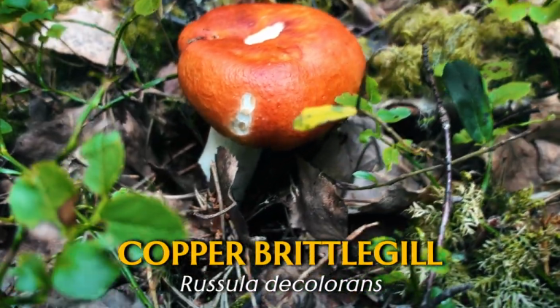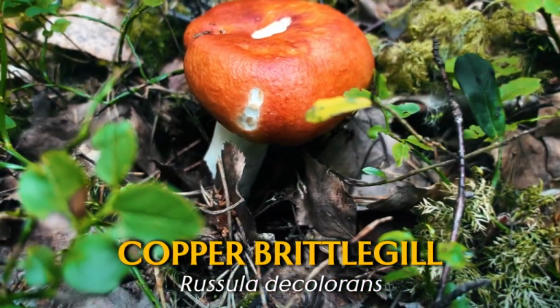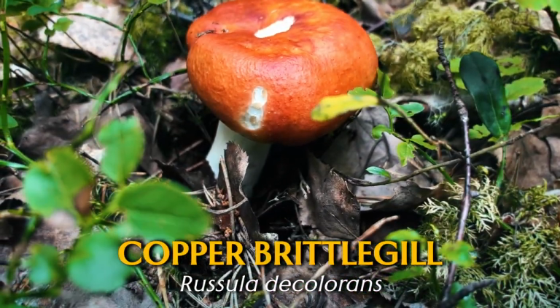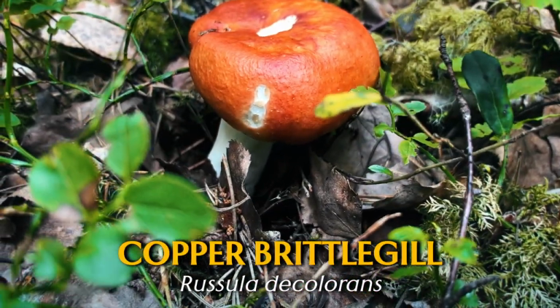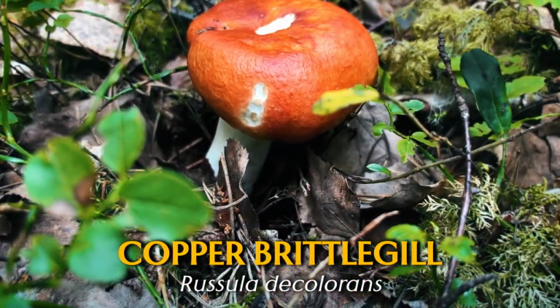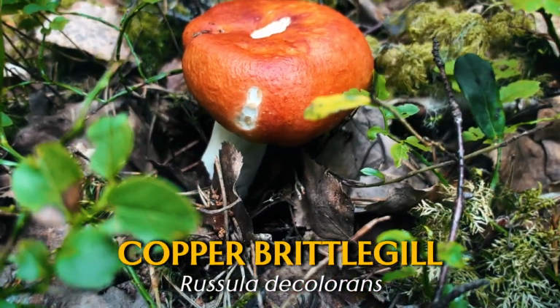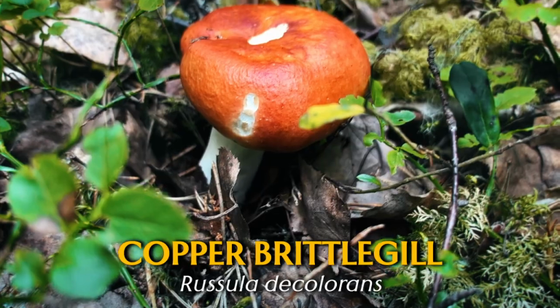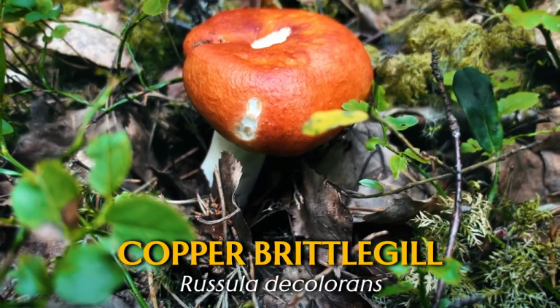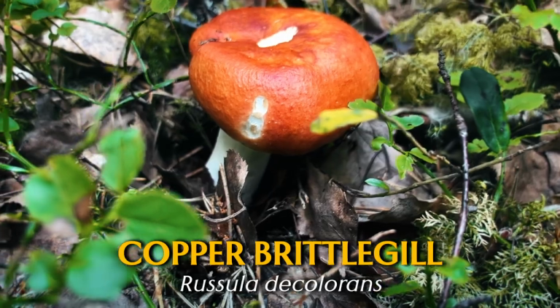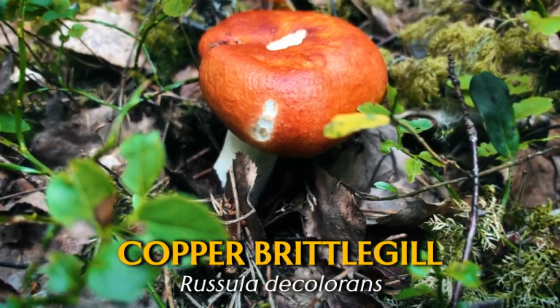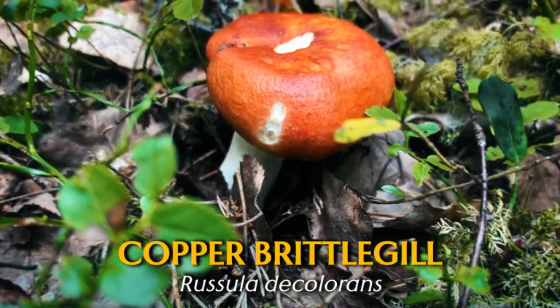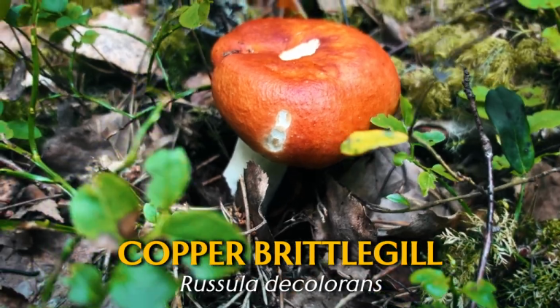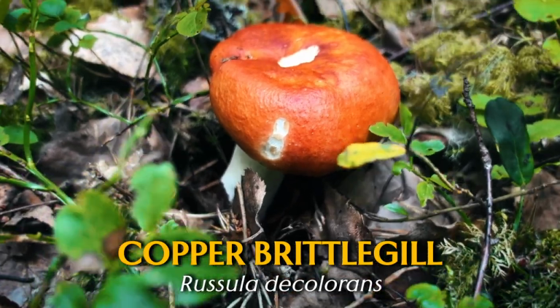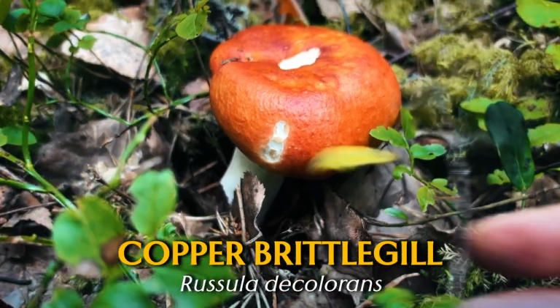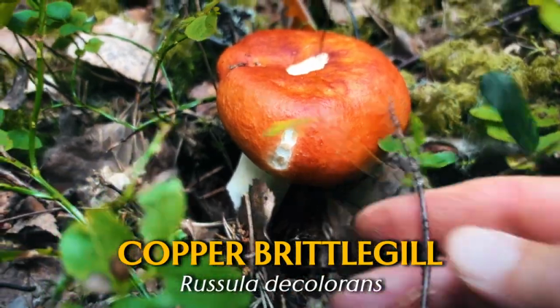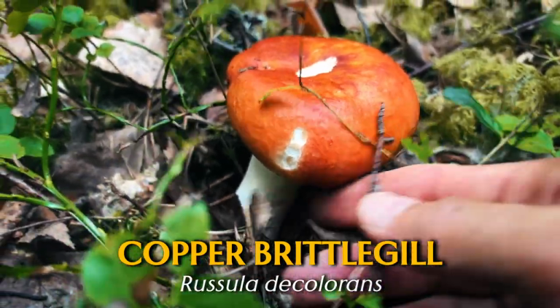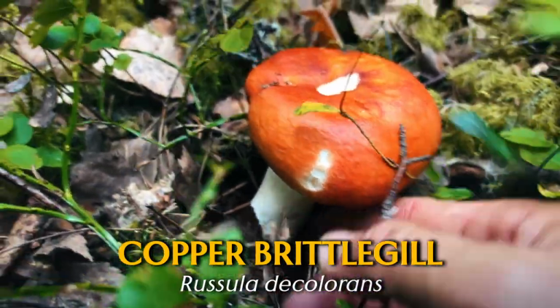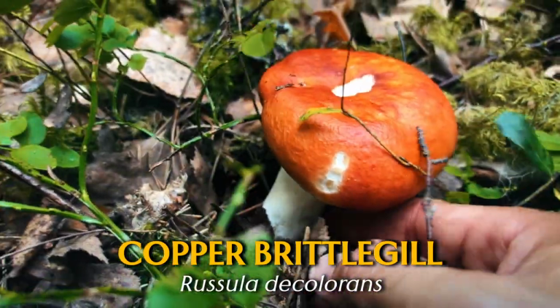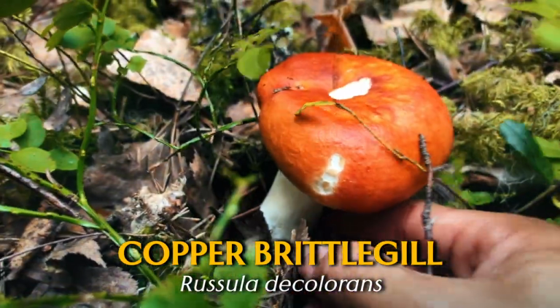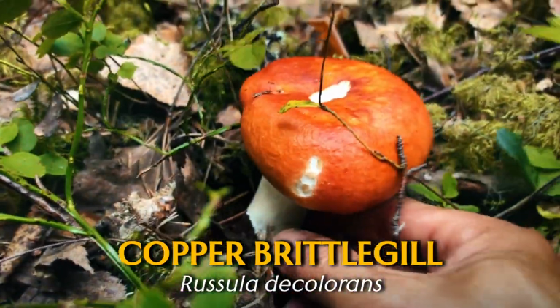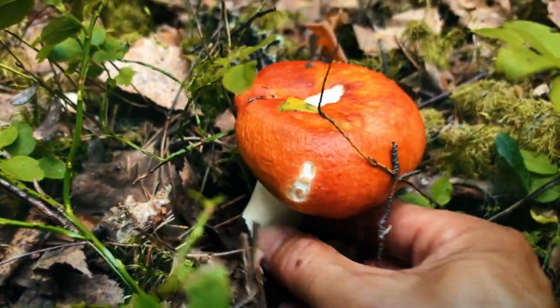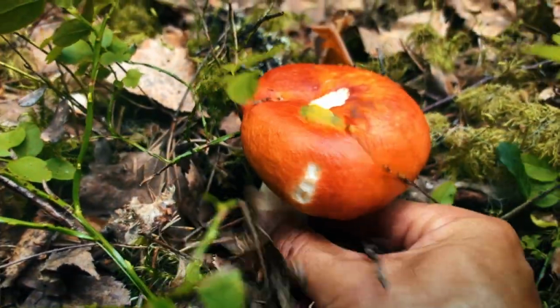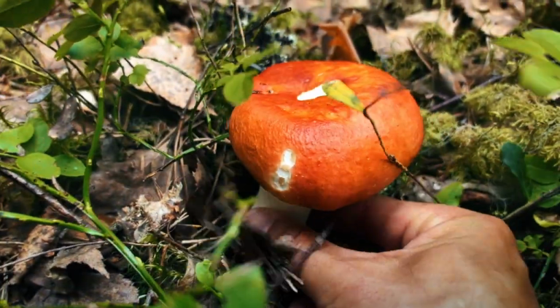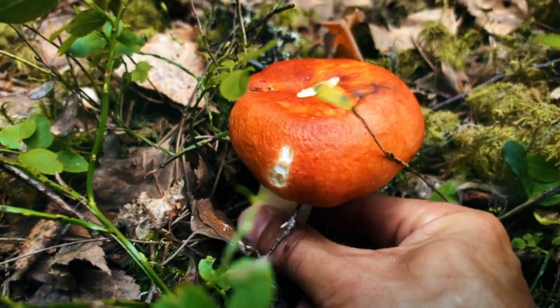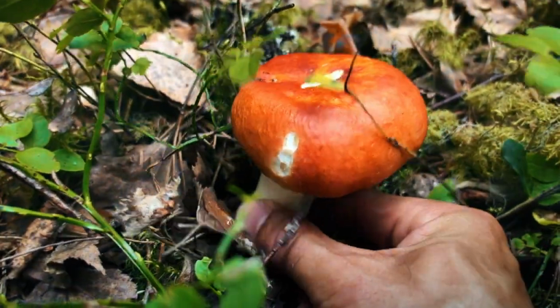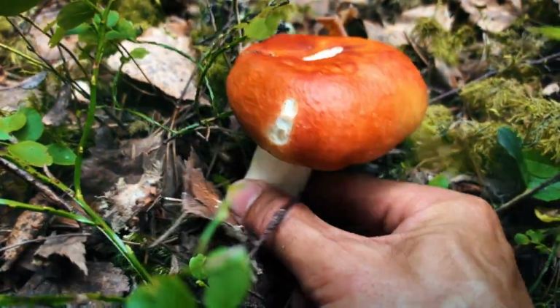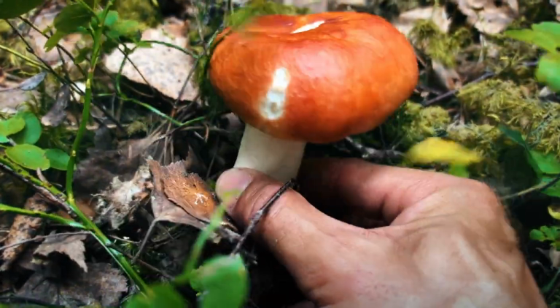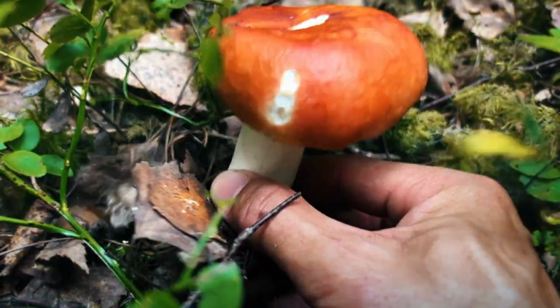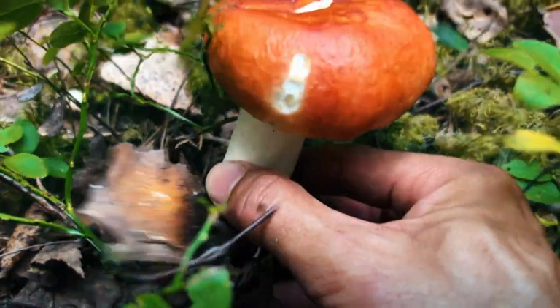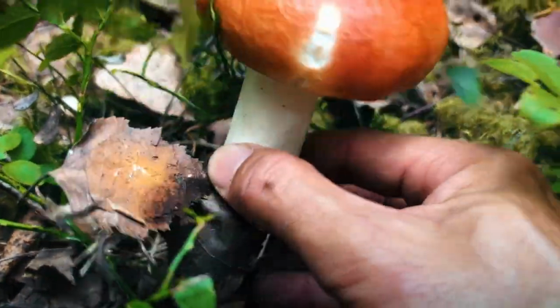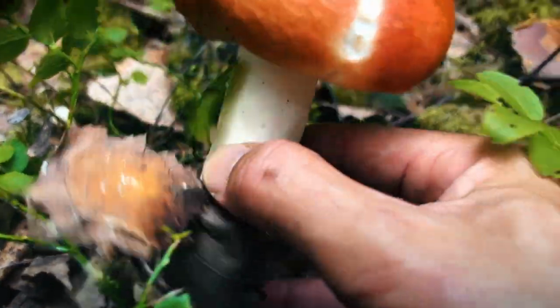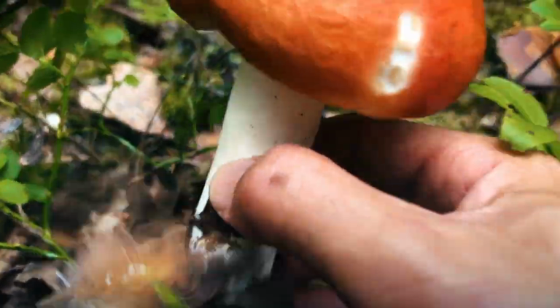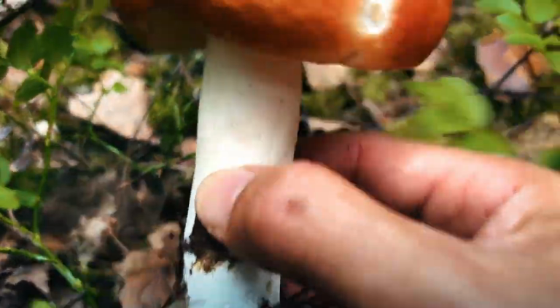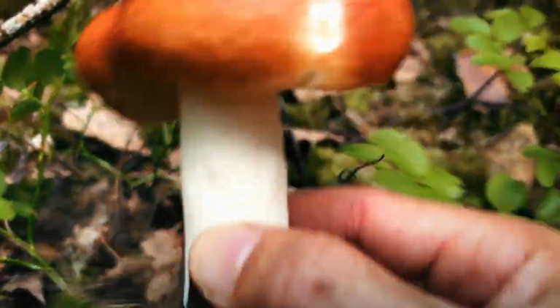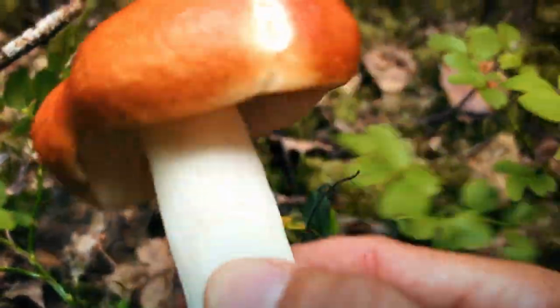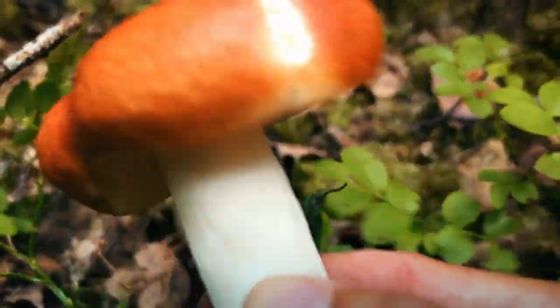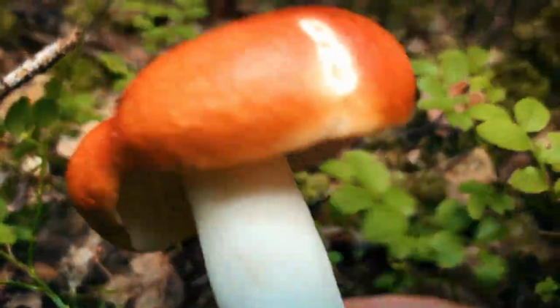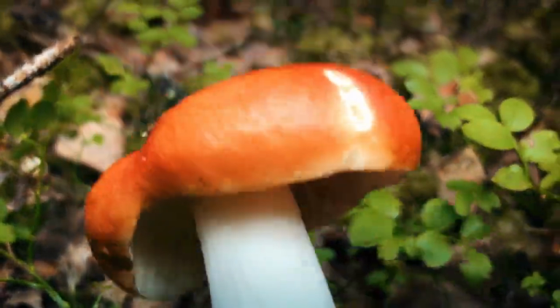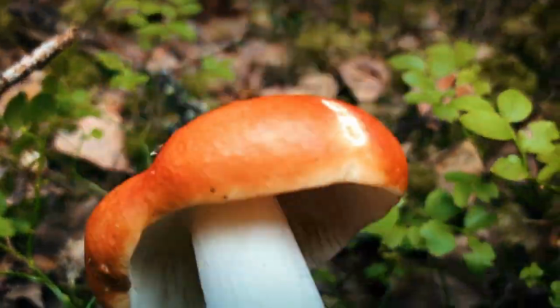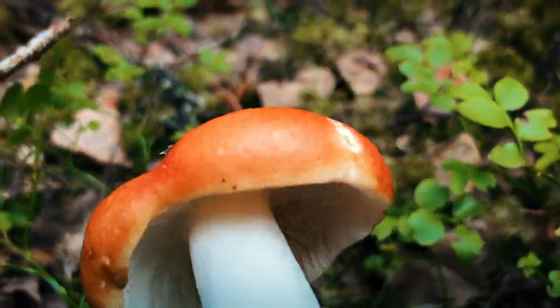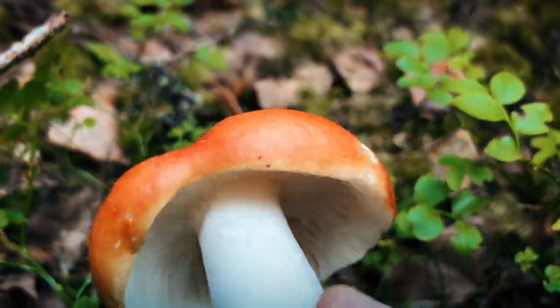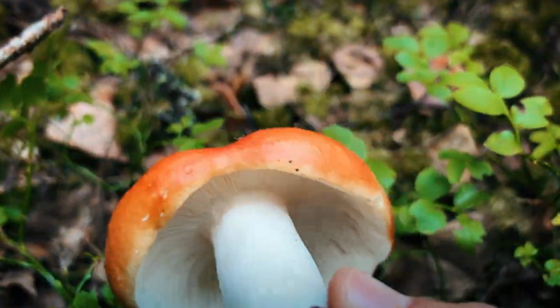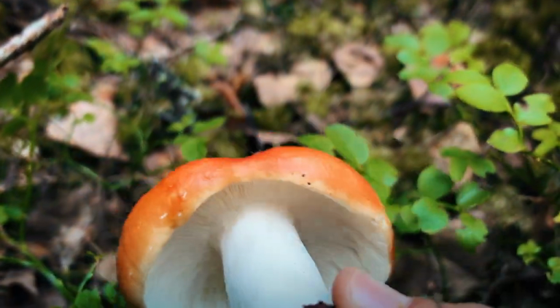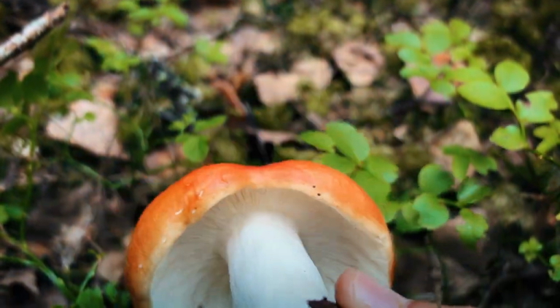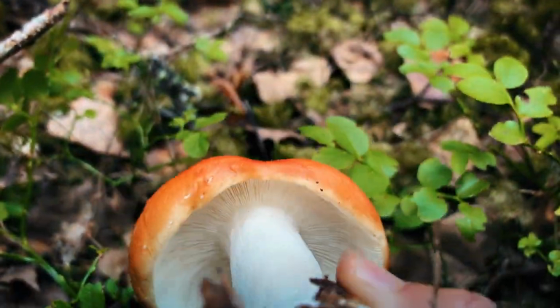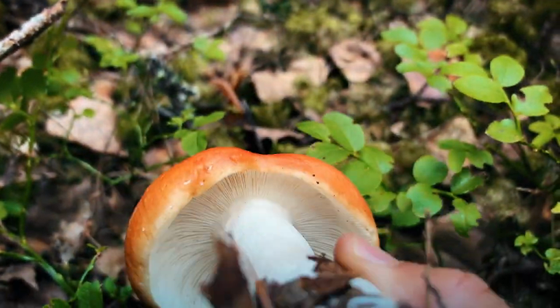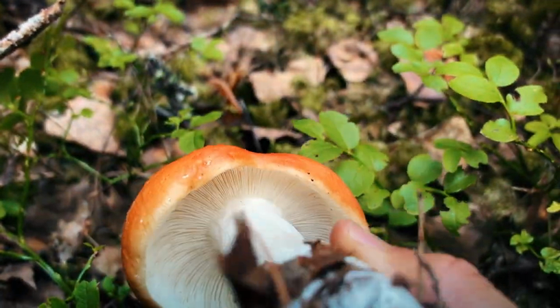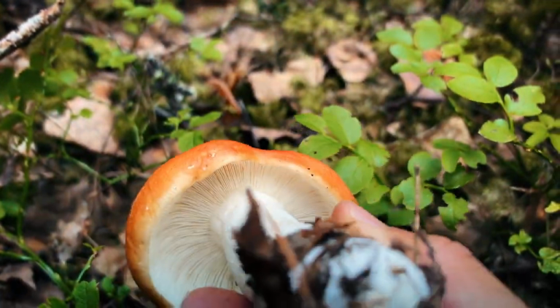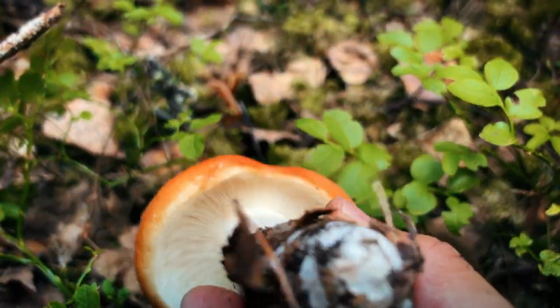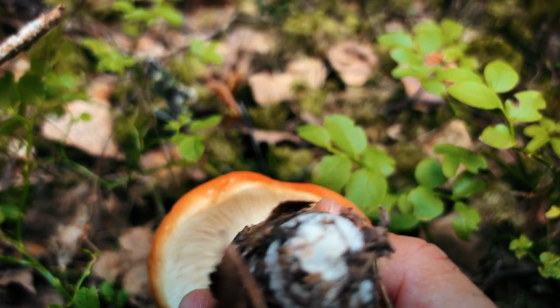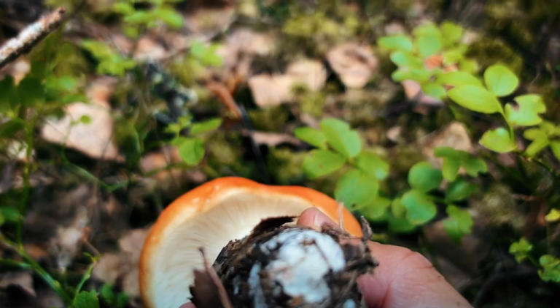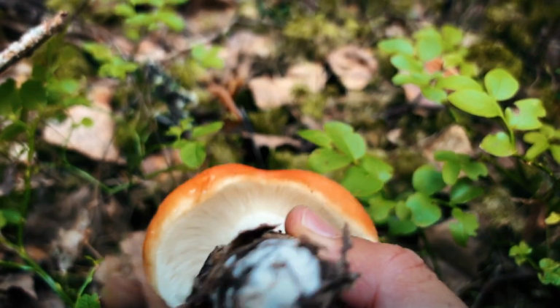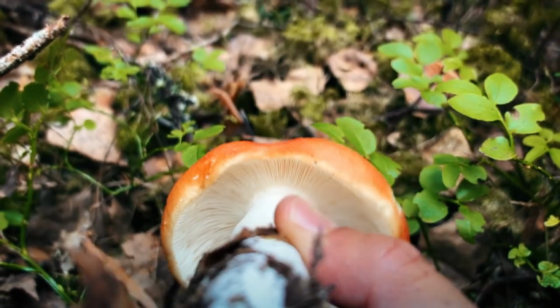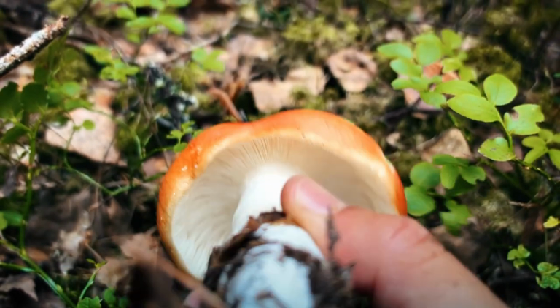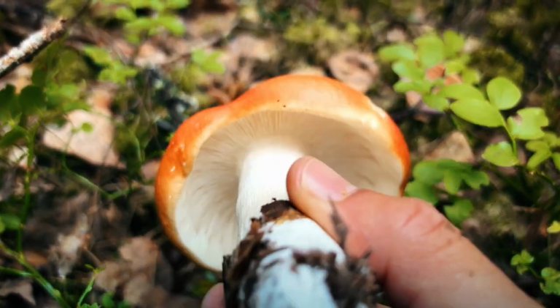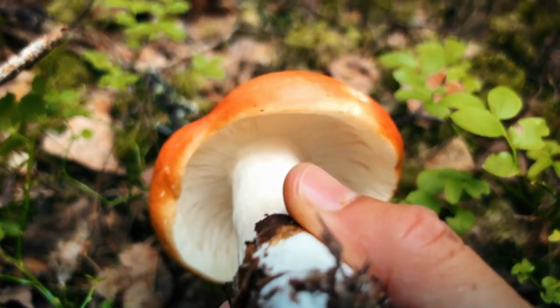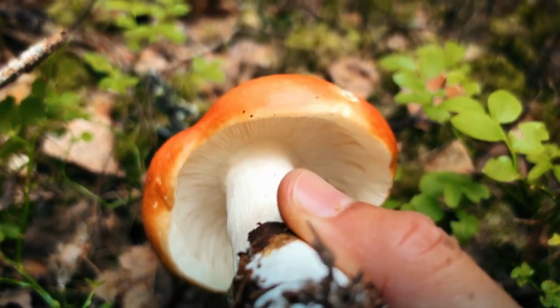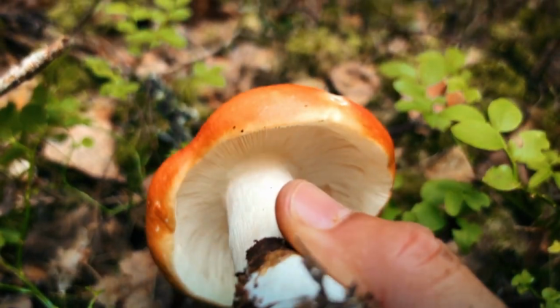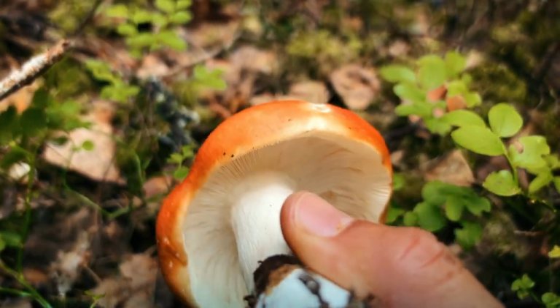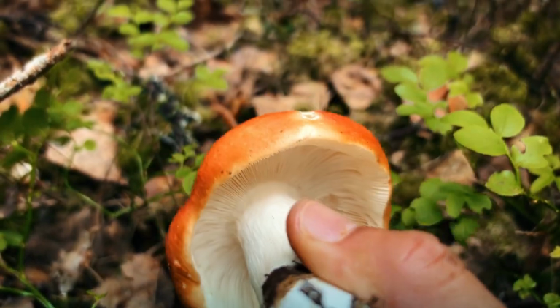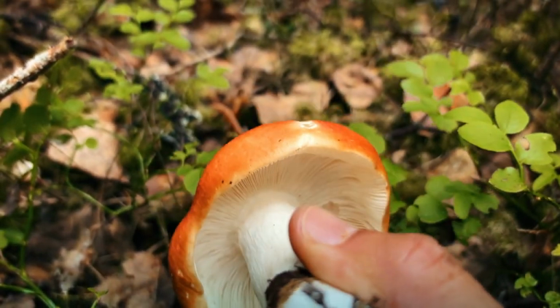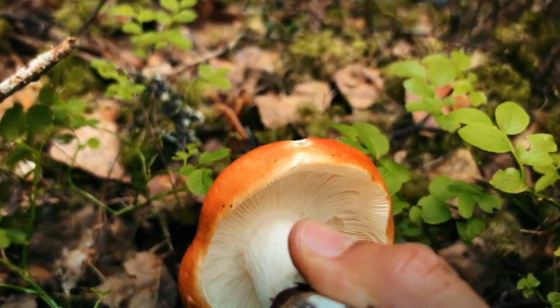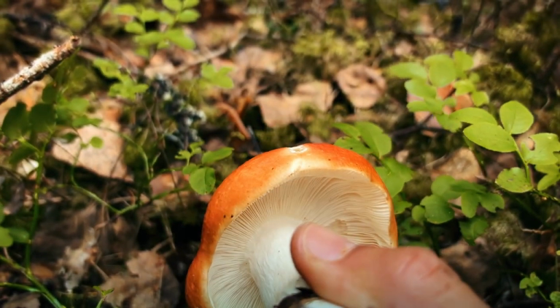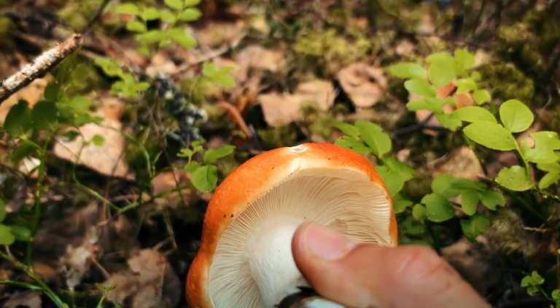Over here we've got the copper brittle gill. In the UK I have never seen one of these, but here in Finland I see them all the time.